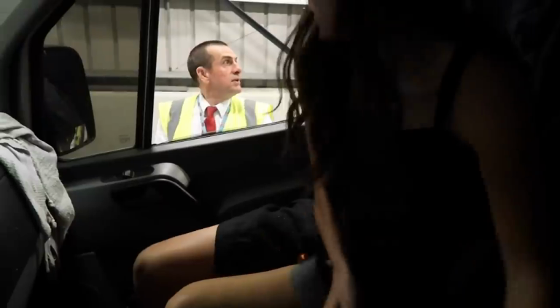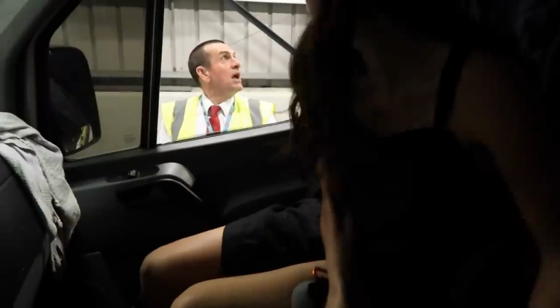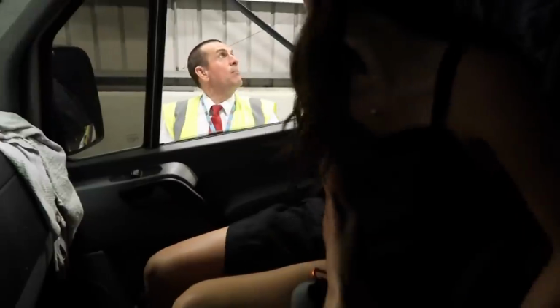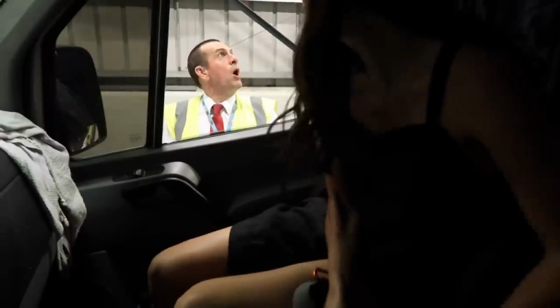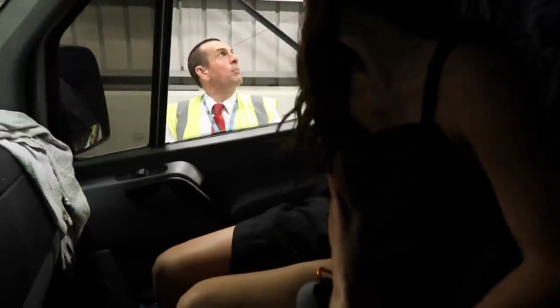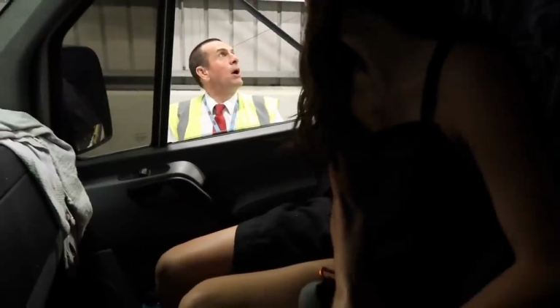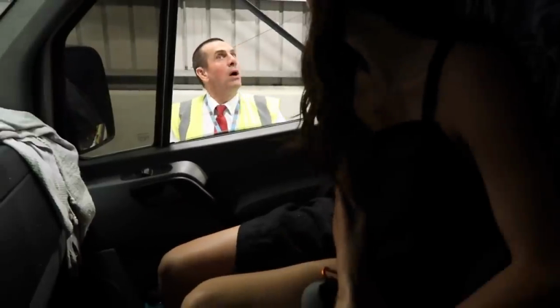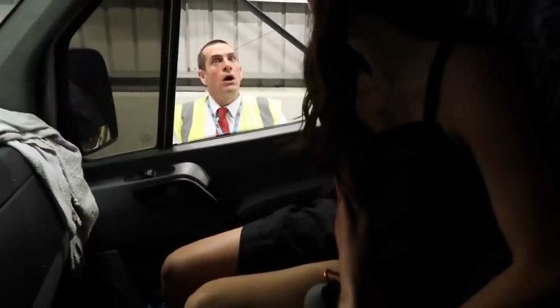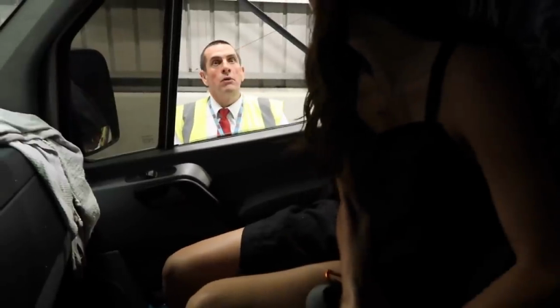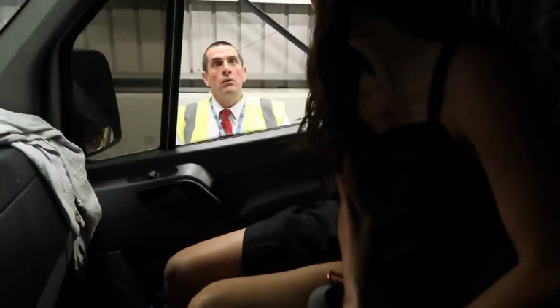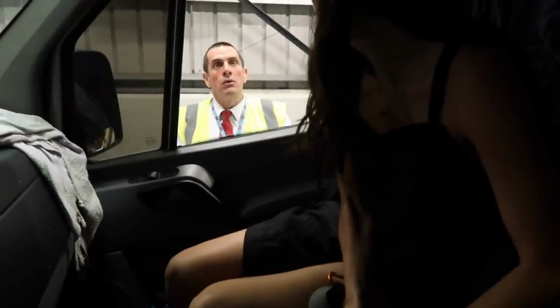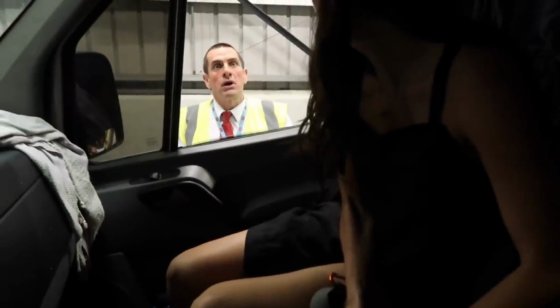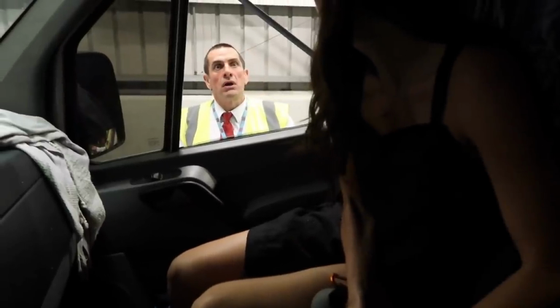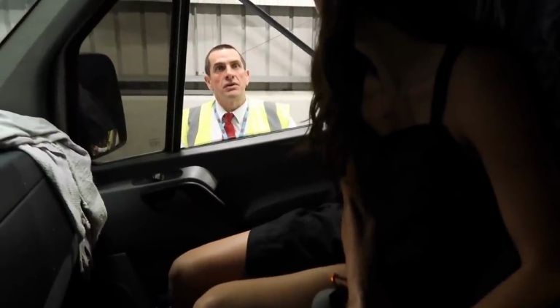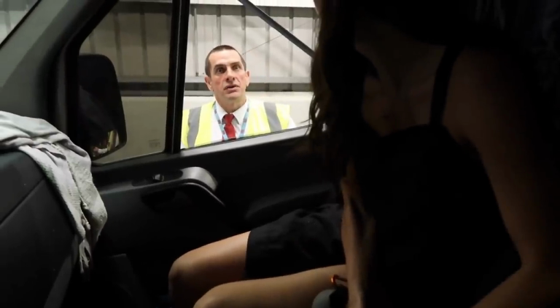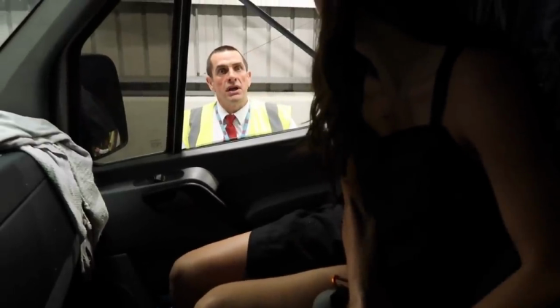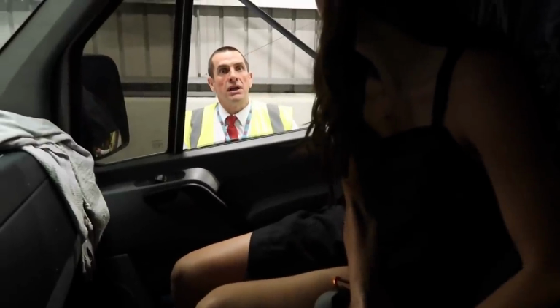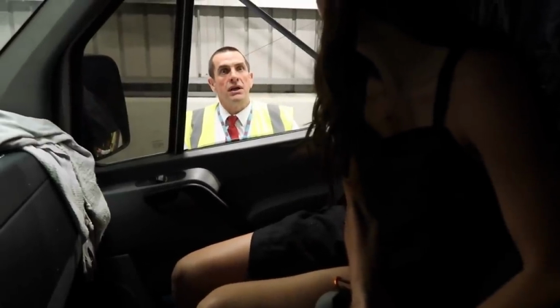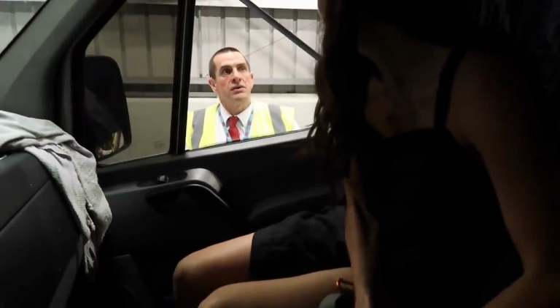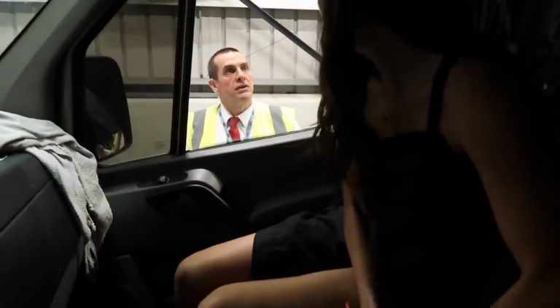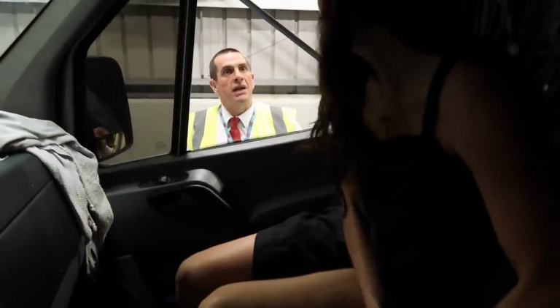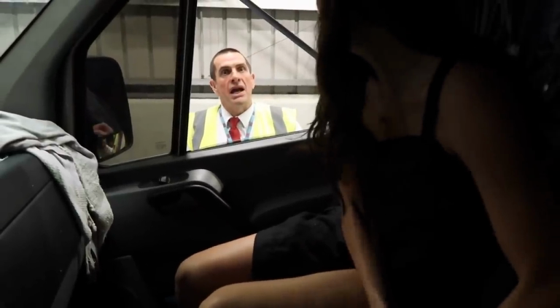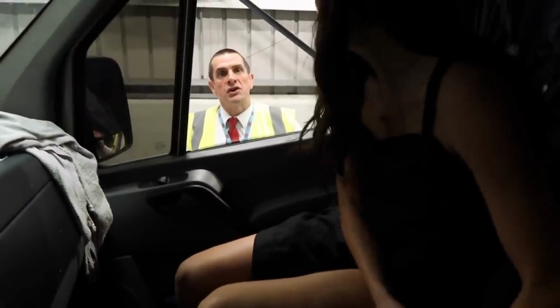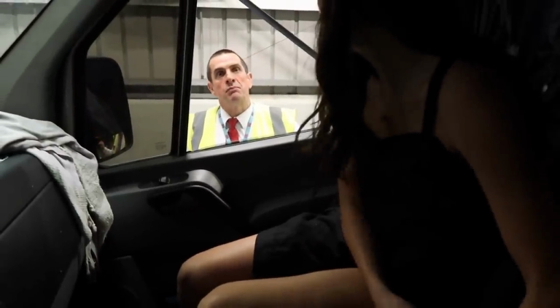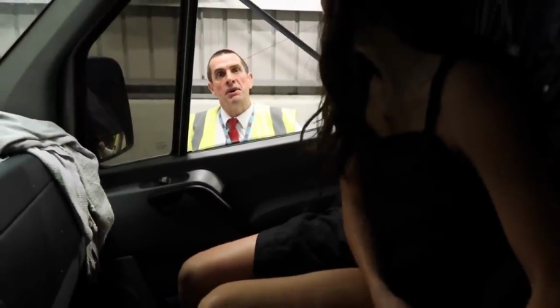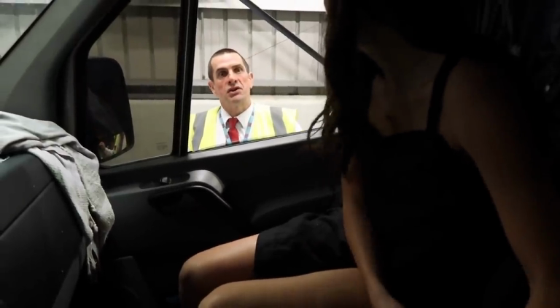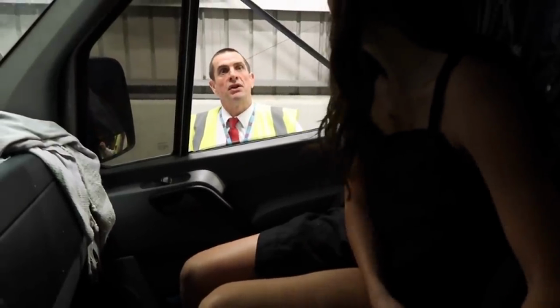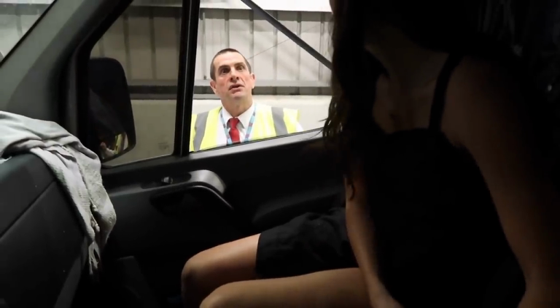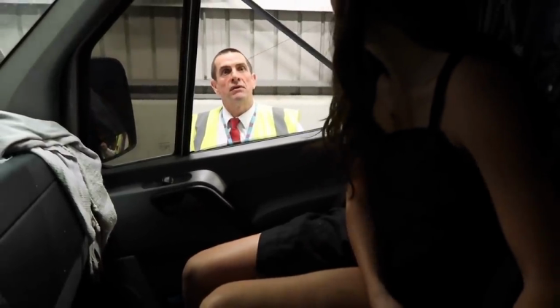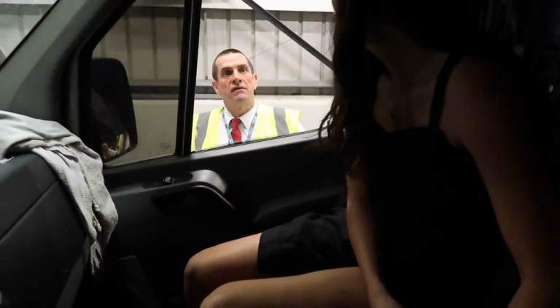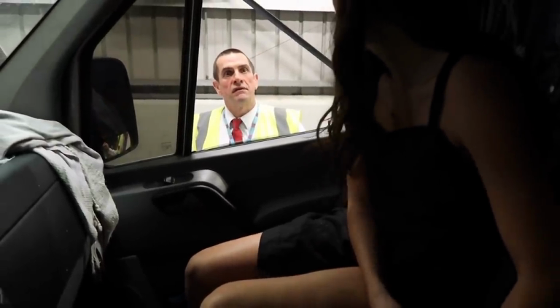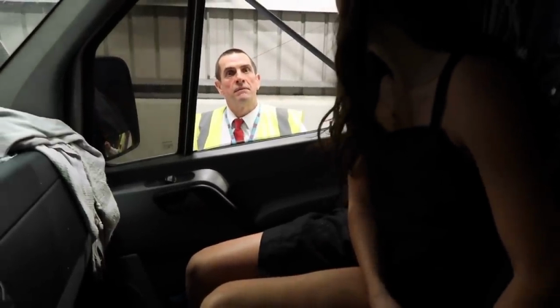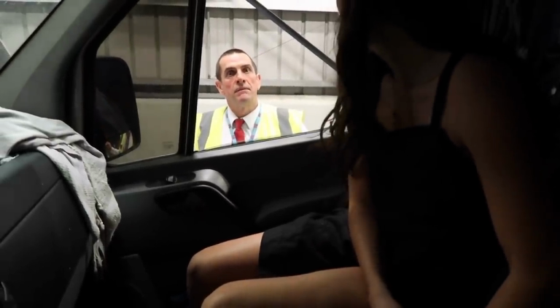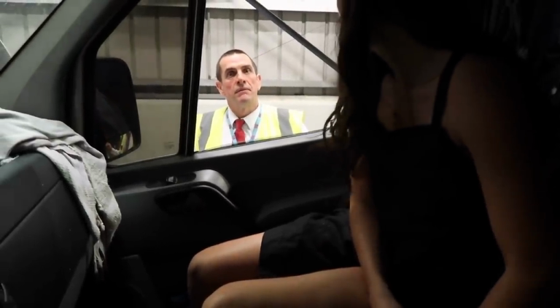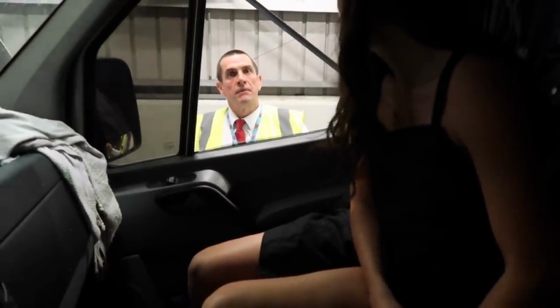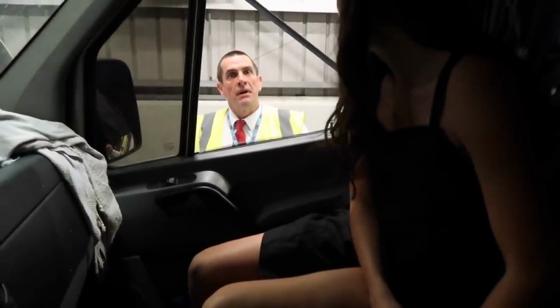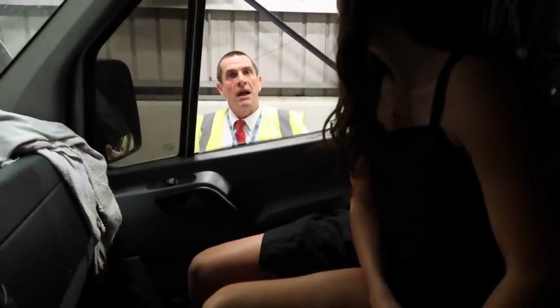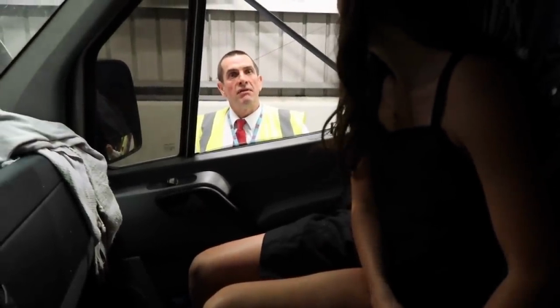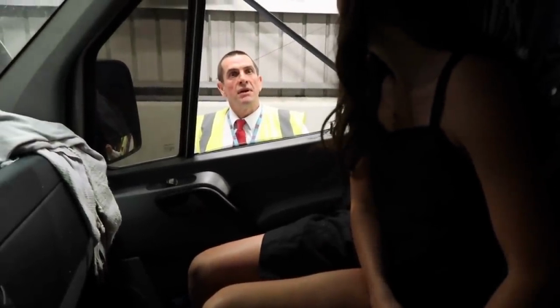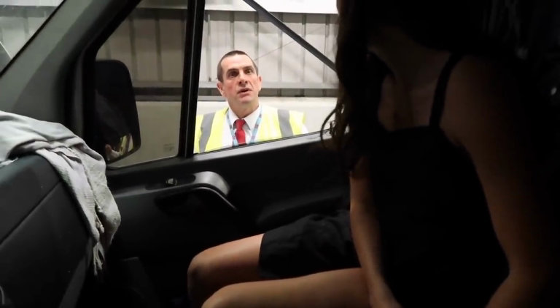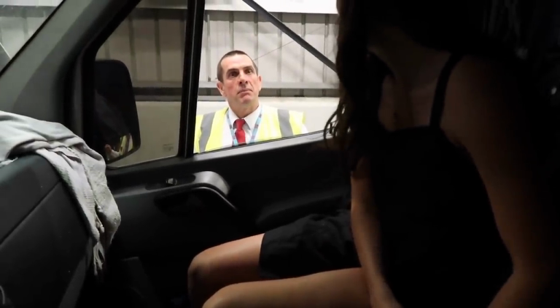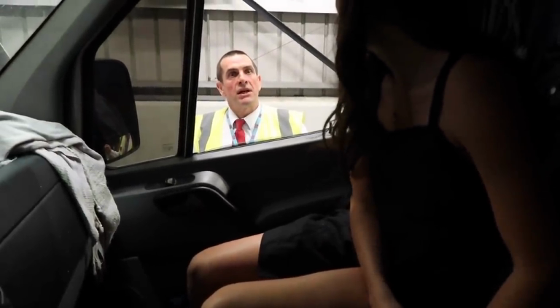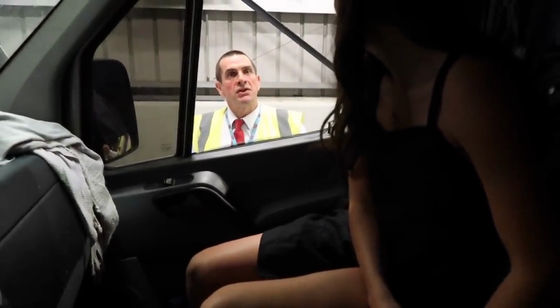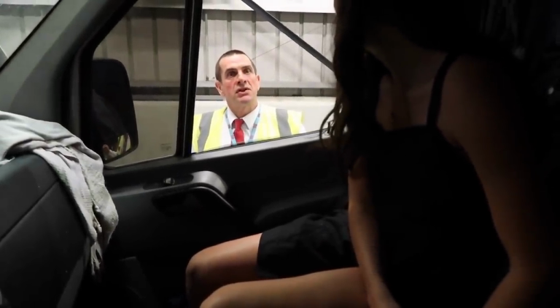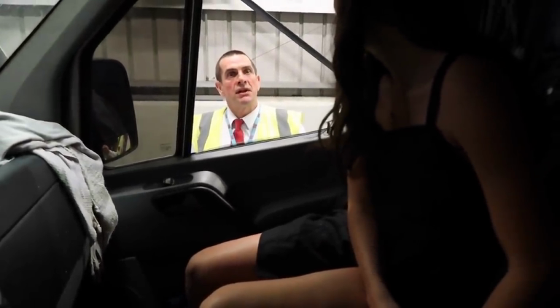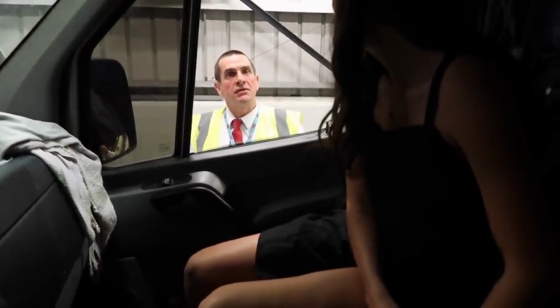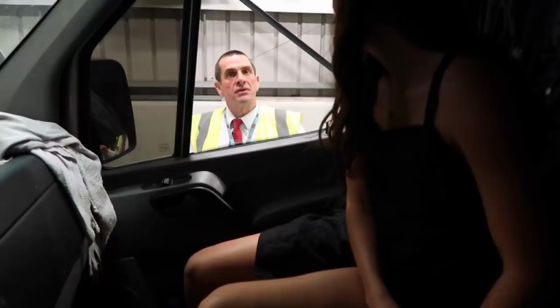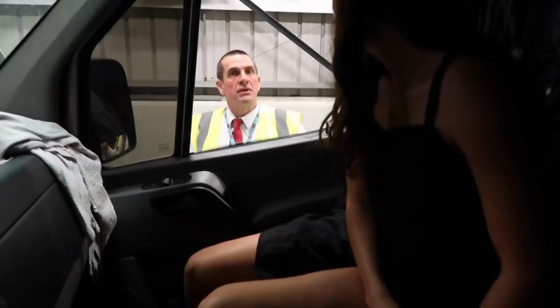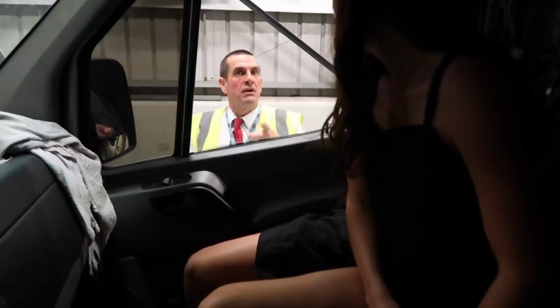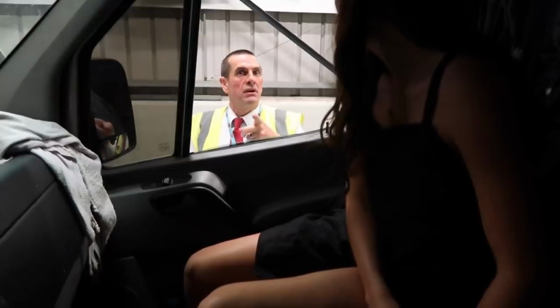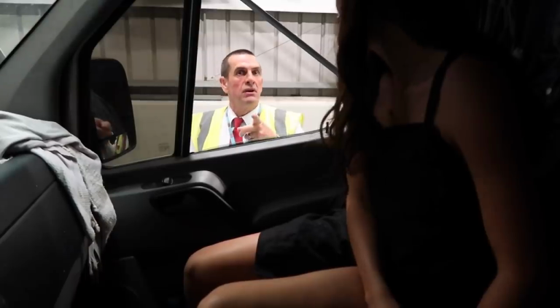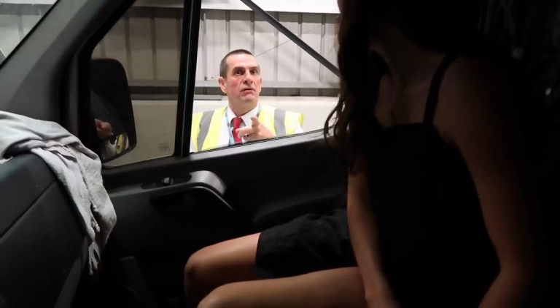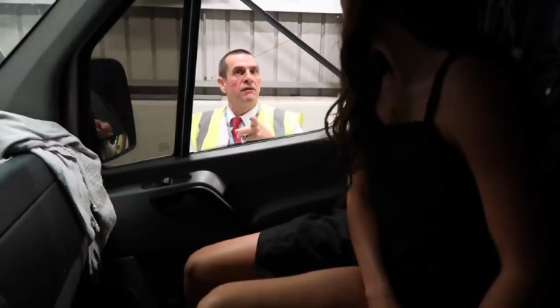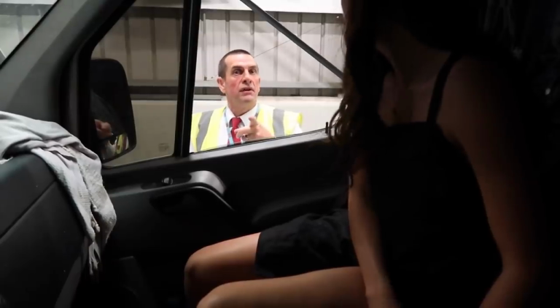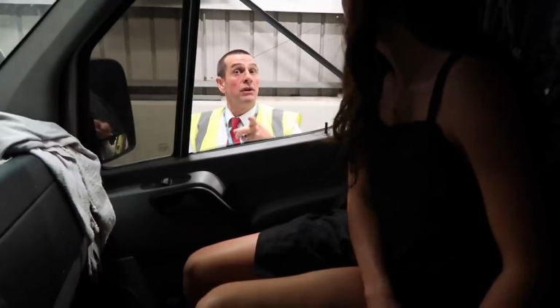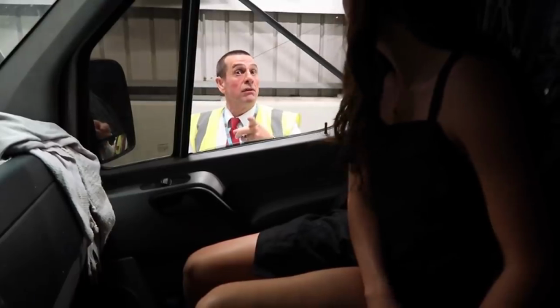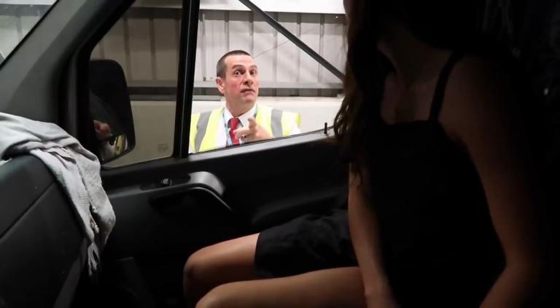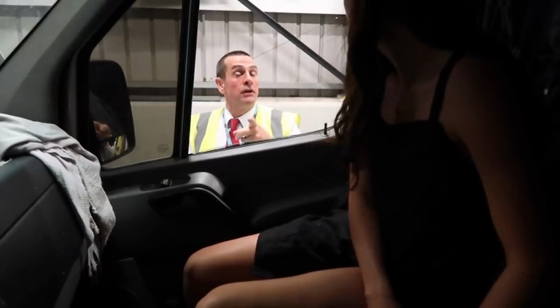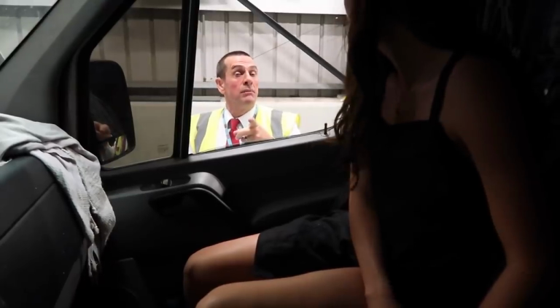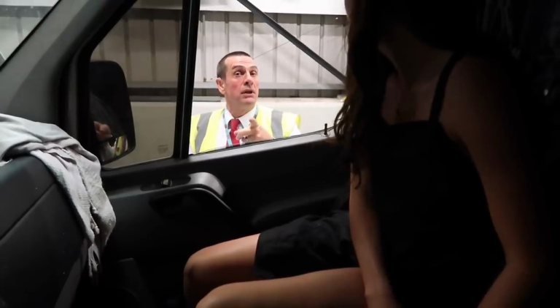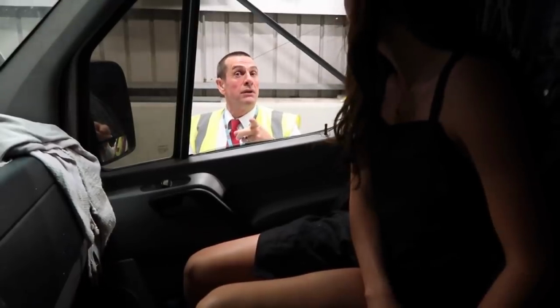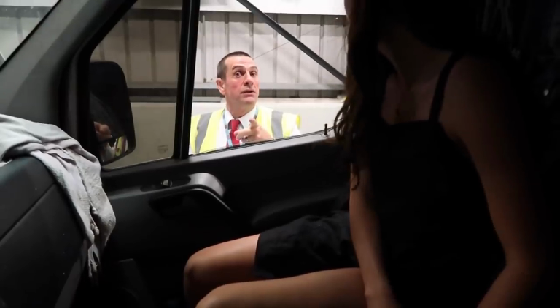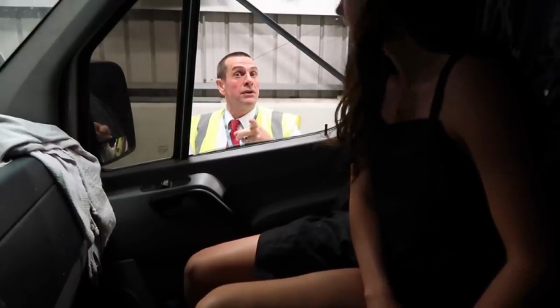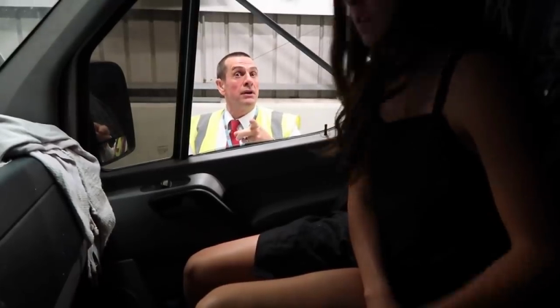Ferry staff checking: Is it a mobile home or a car? Gas has been turned off? Everything is packed? You're not filming, are you sir? No sir.